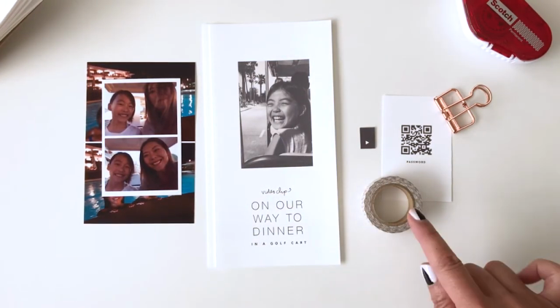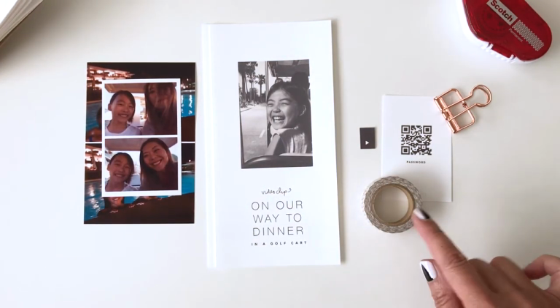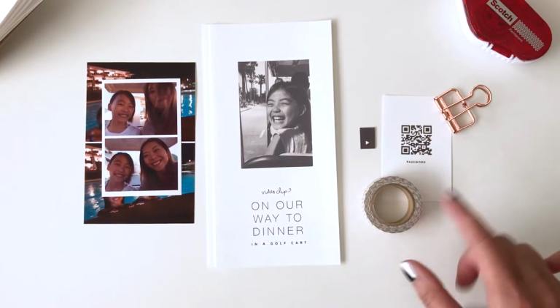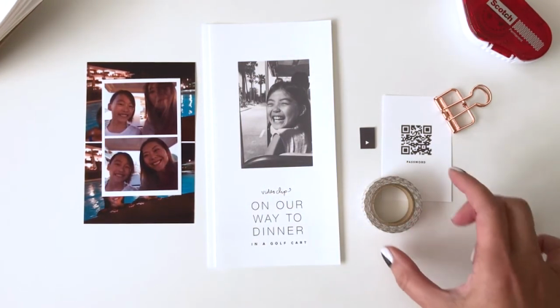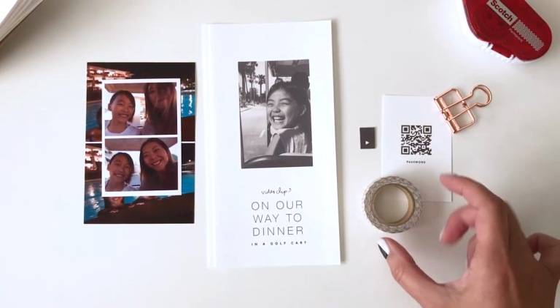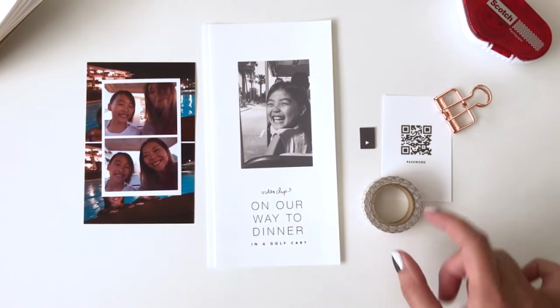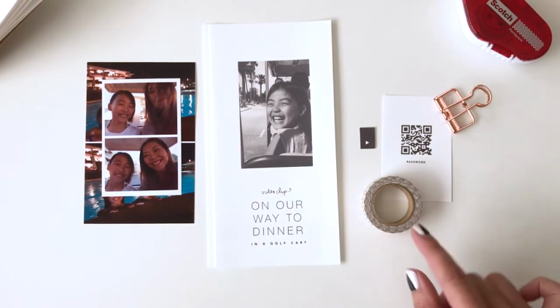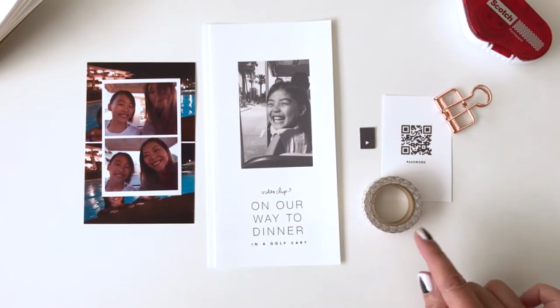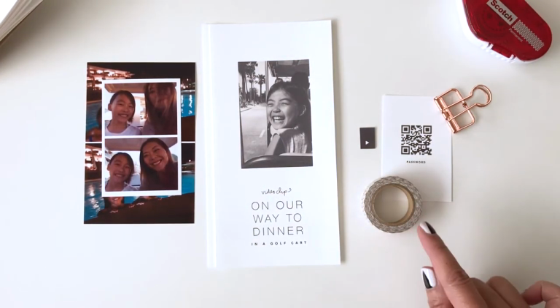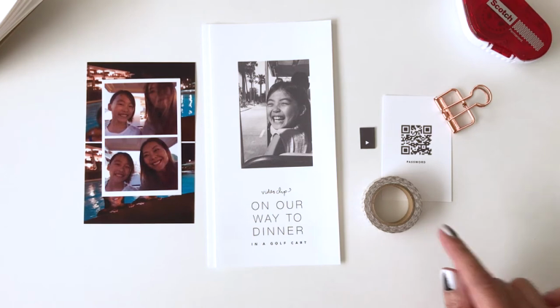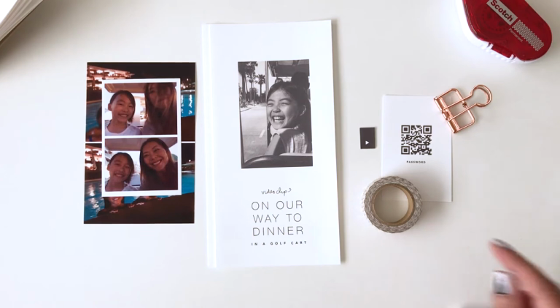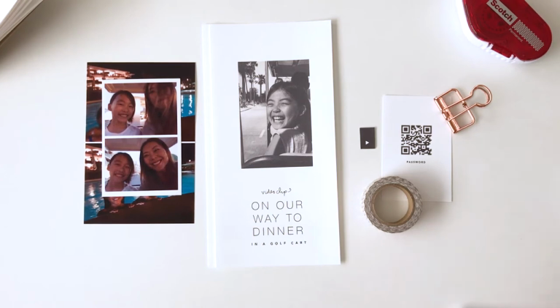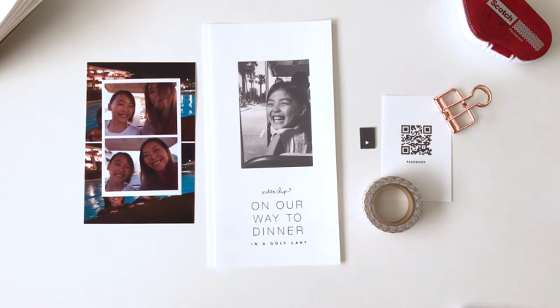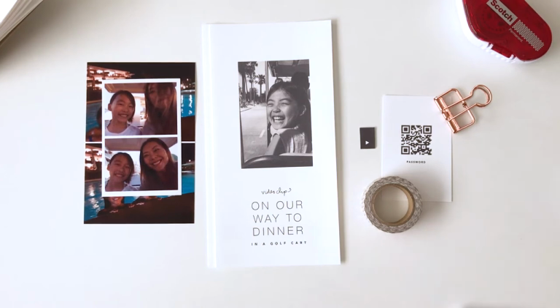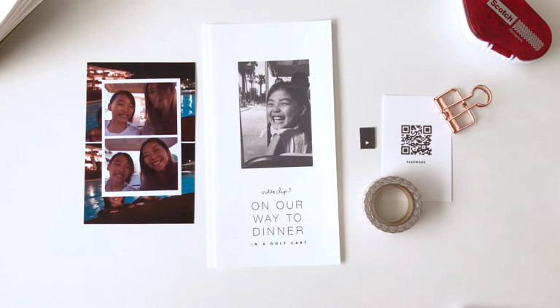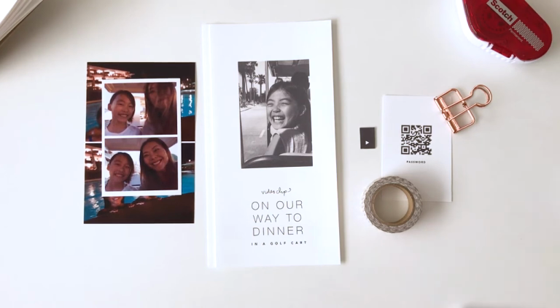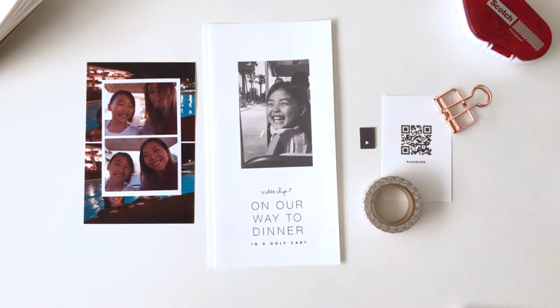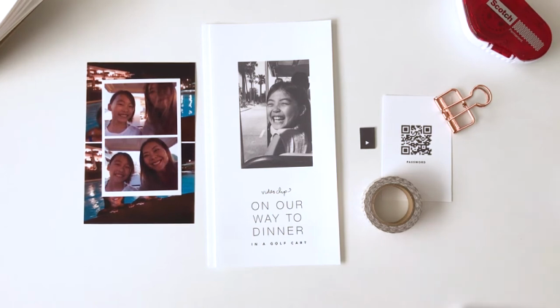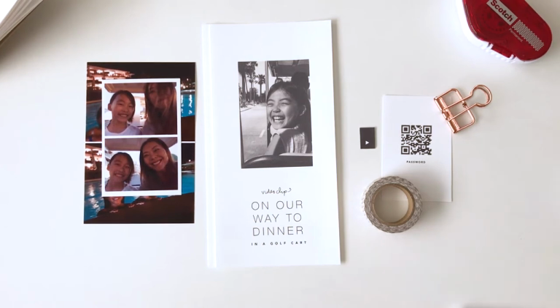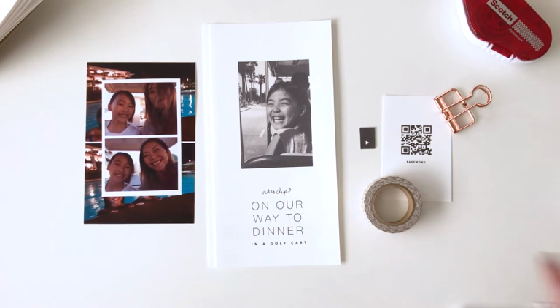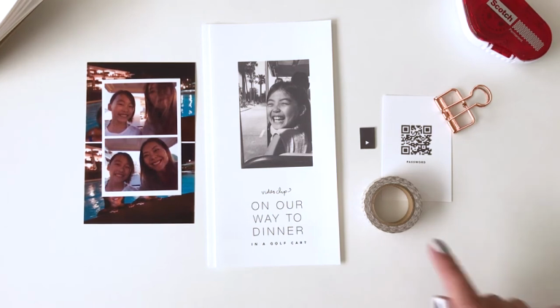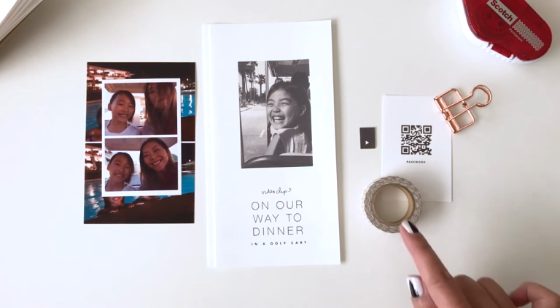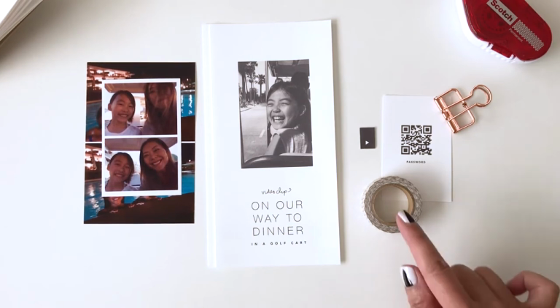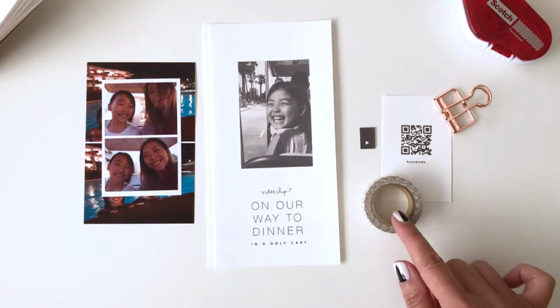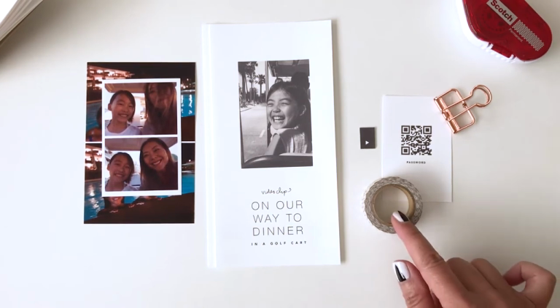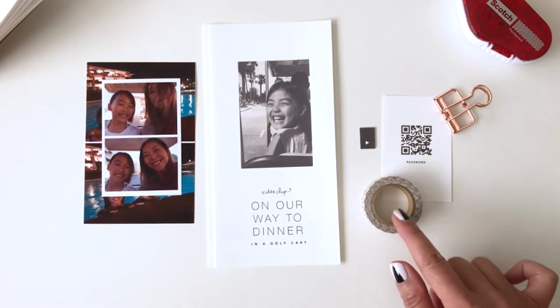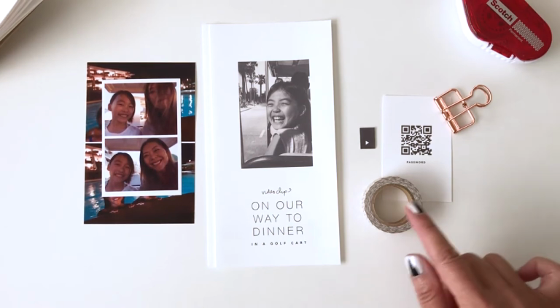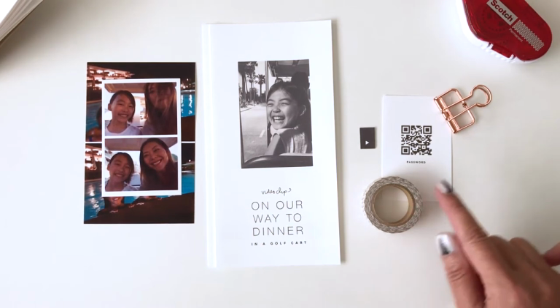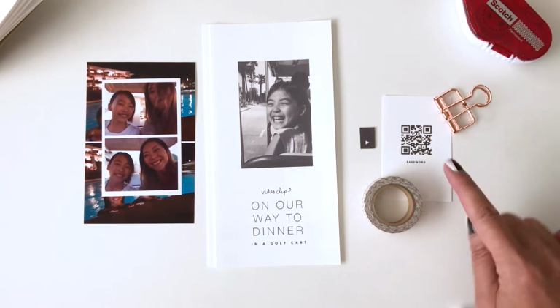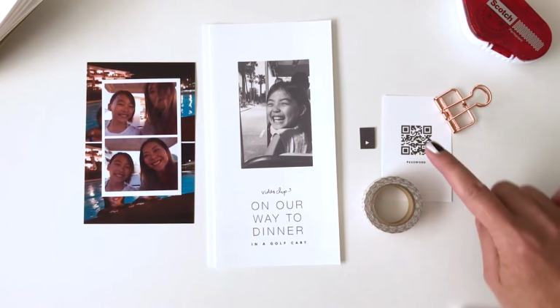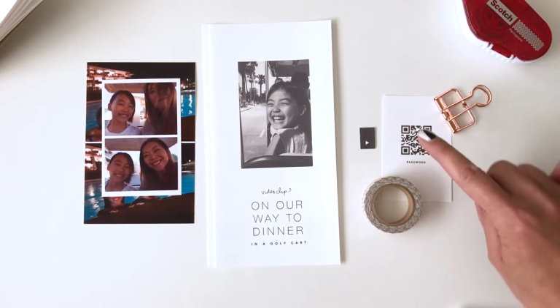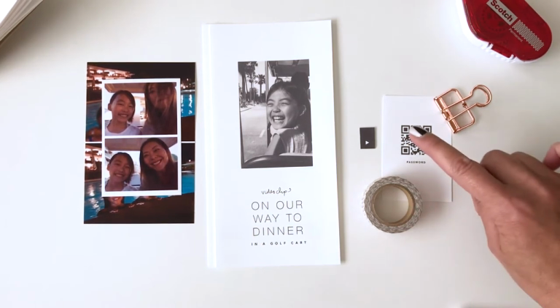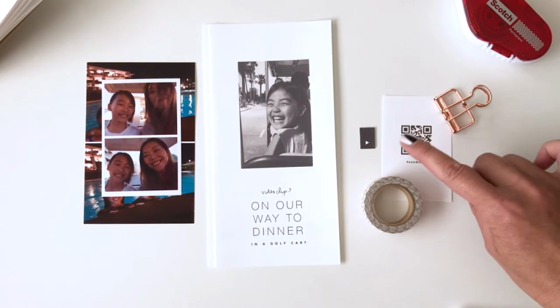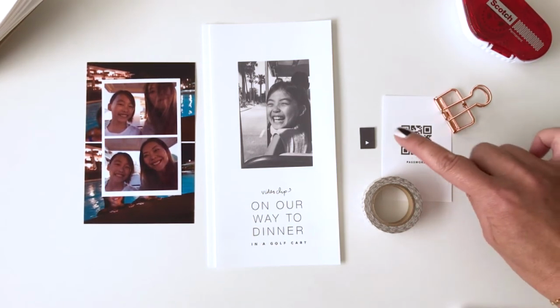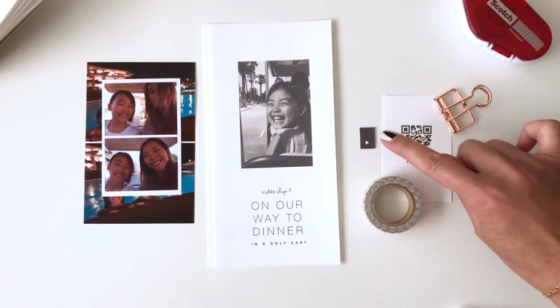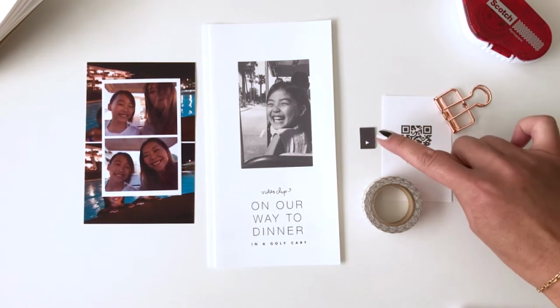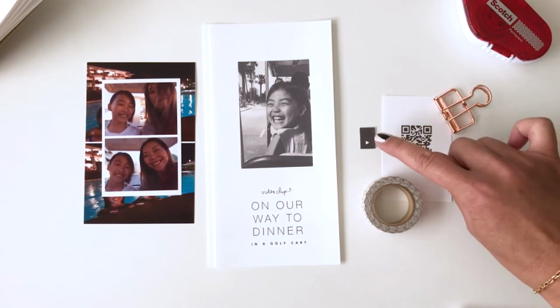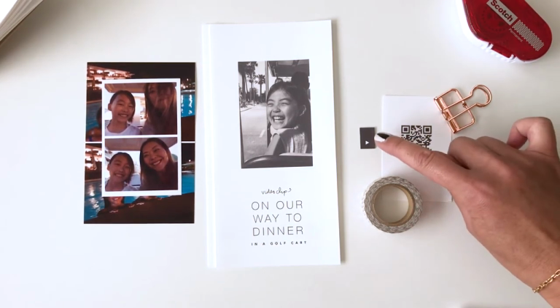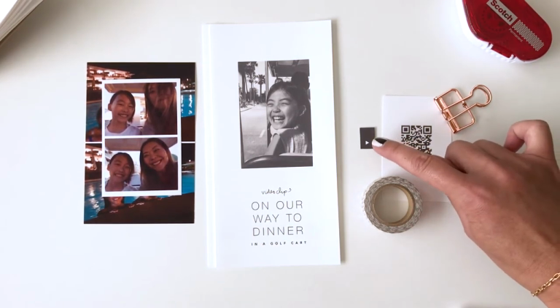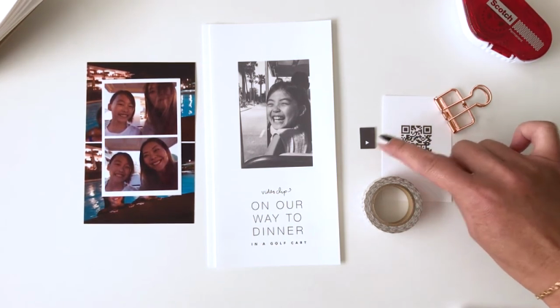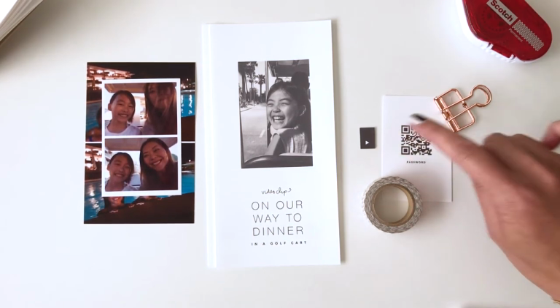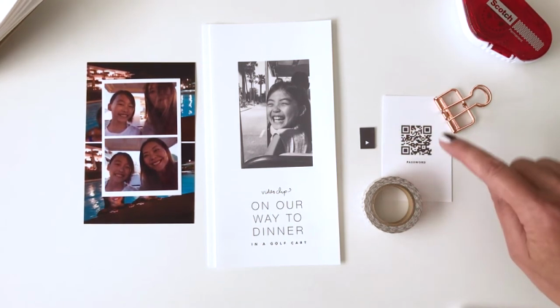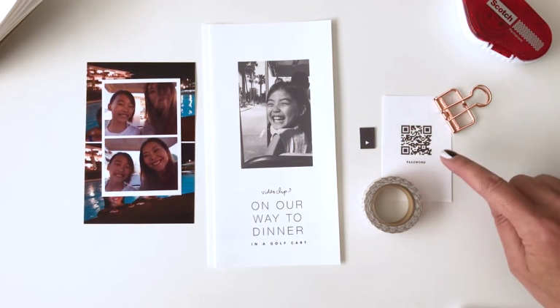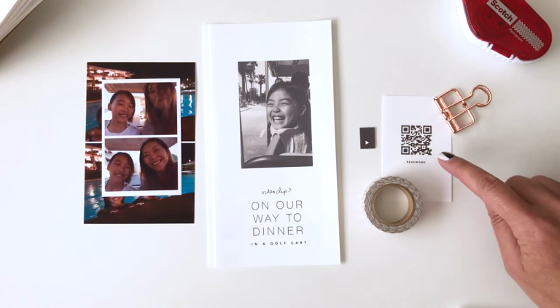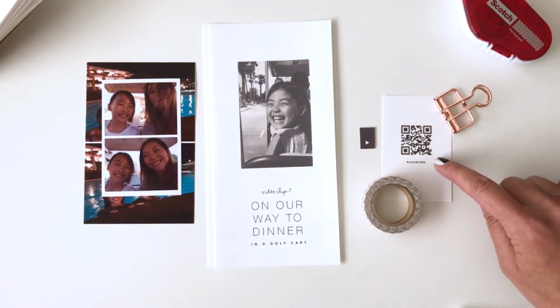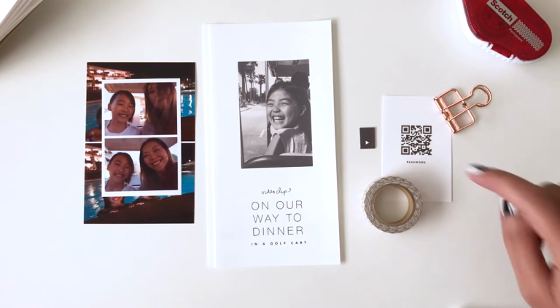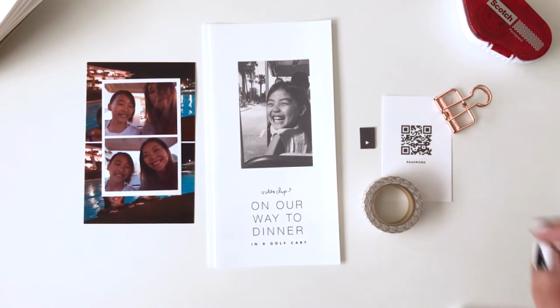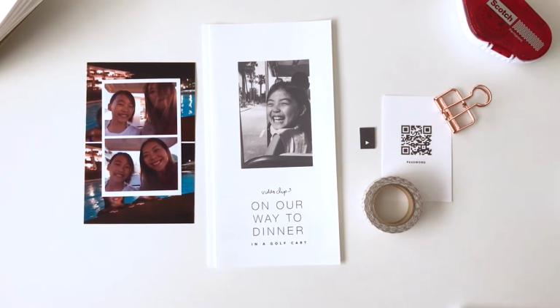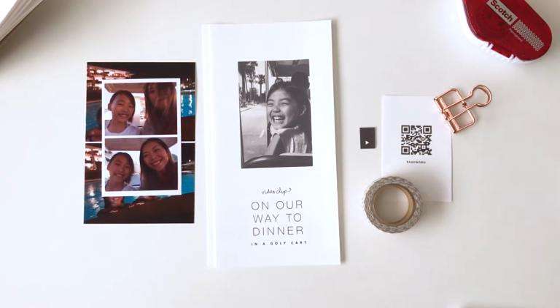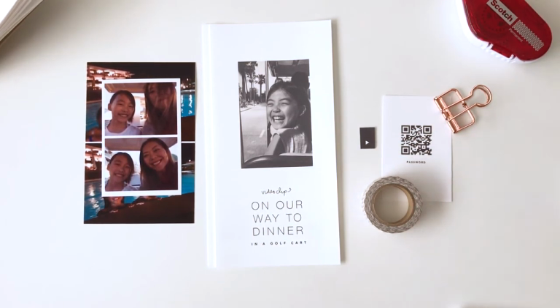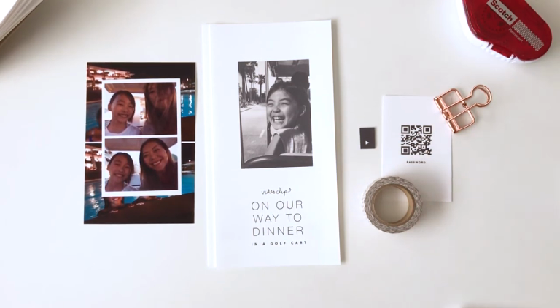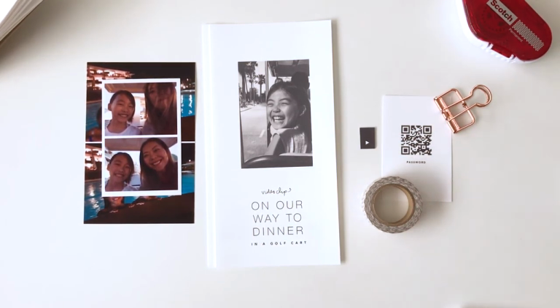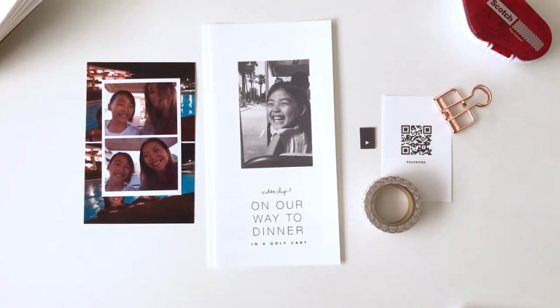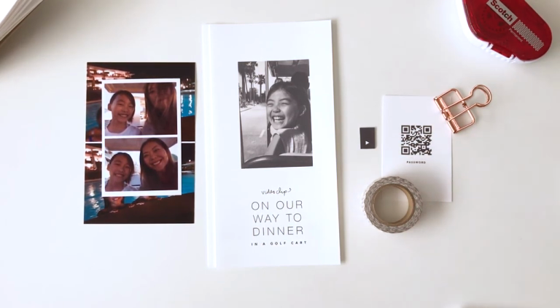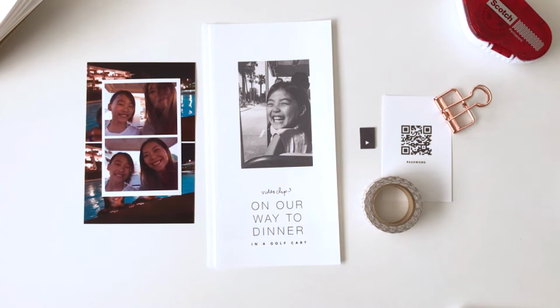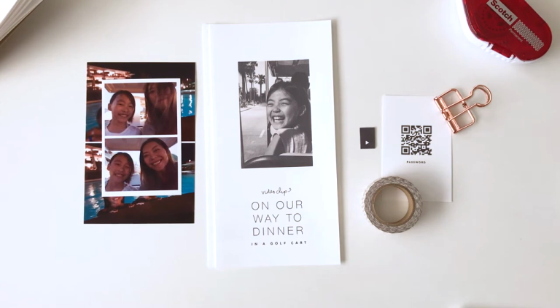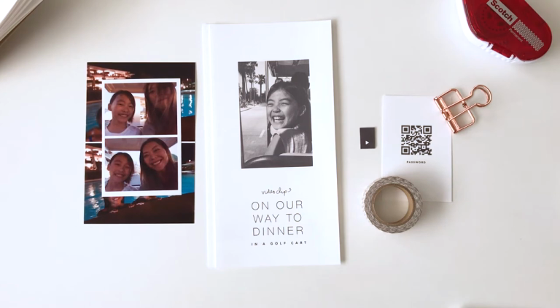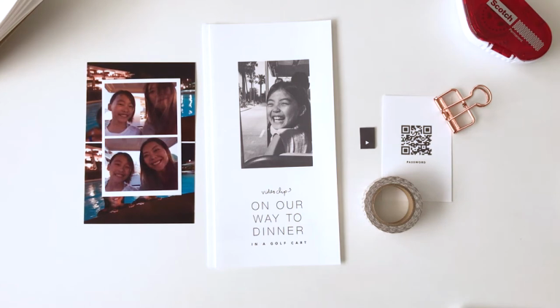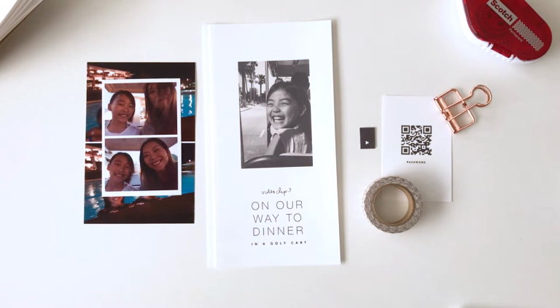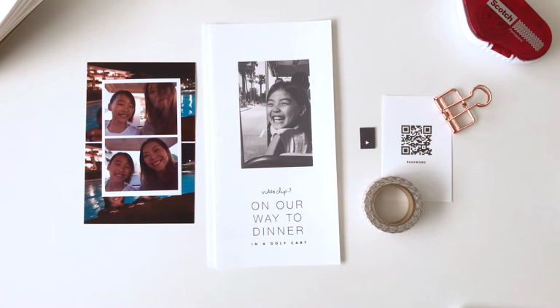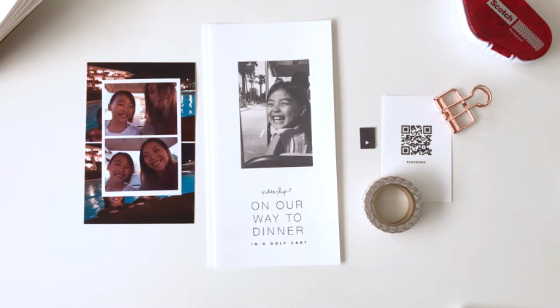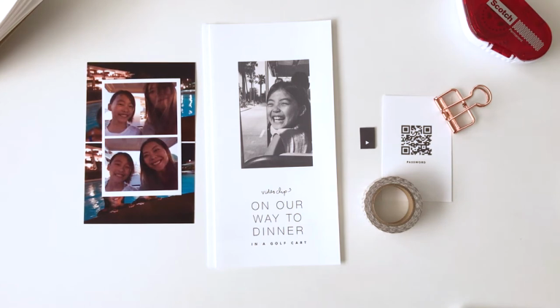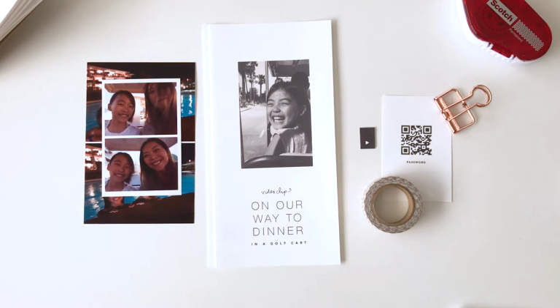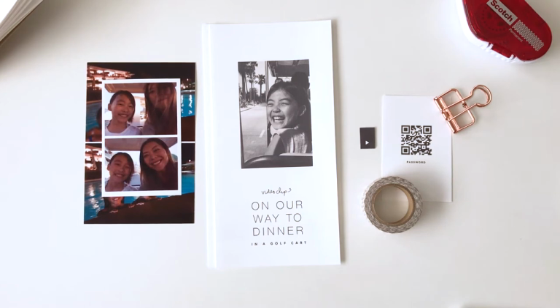And lastly, these are the embellishments: washi tape, a little mini tab, and a QR code card.